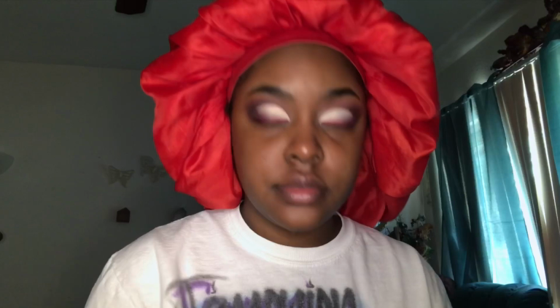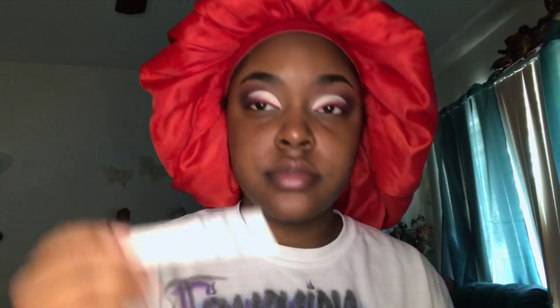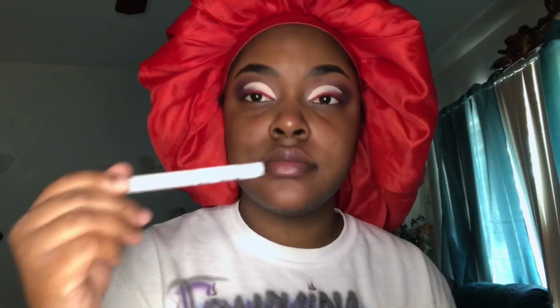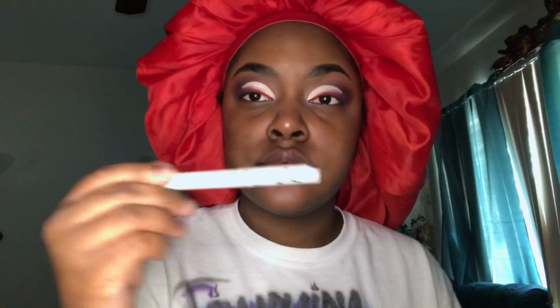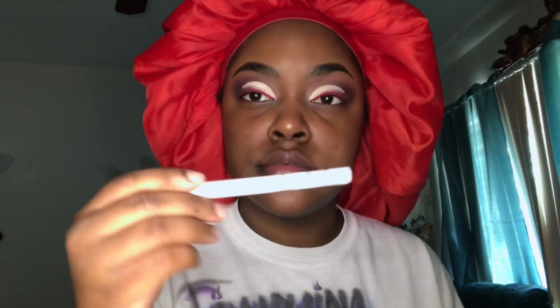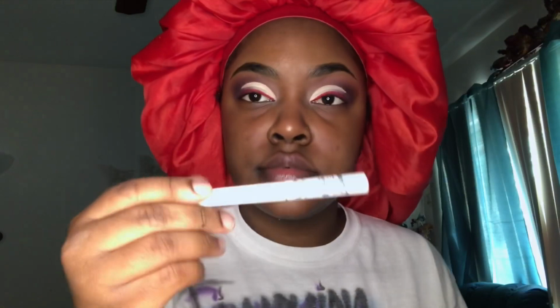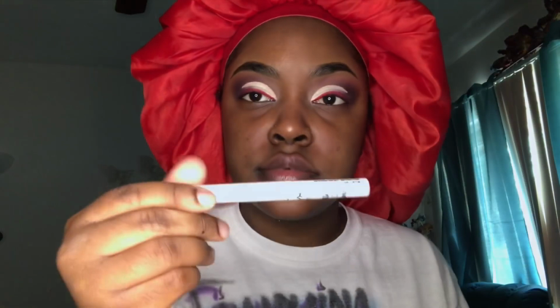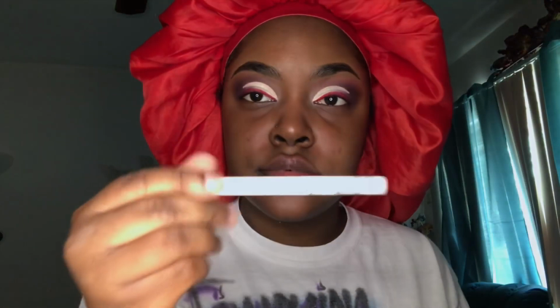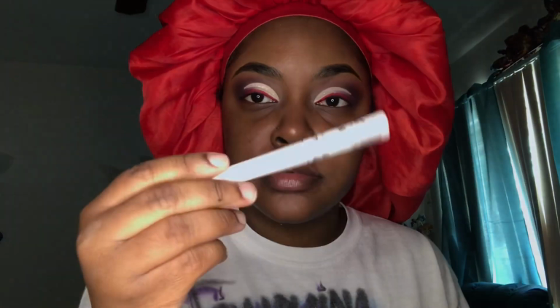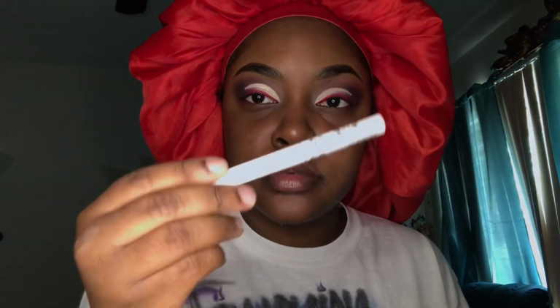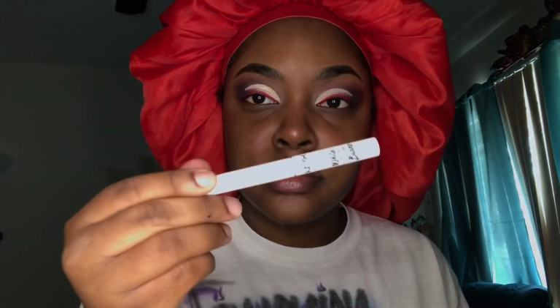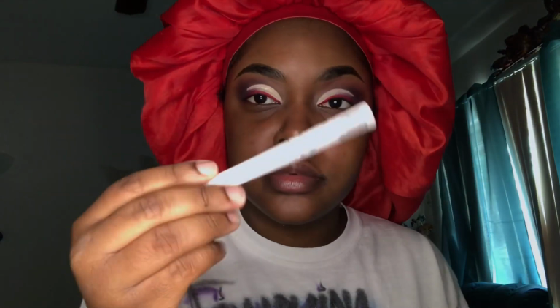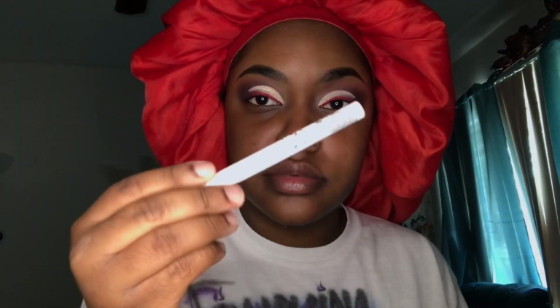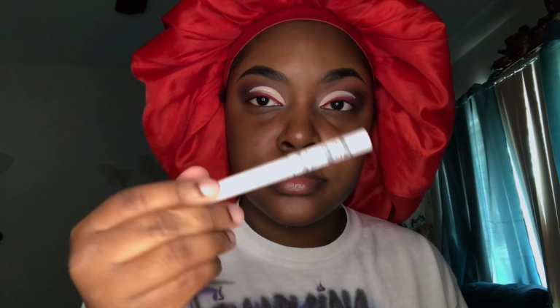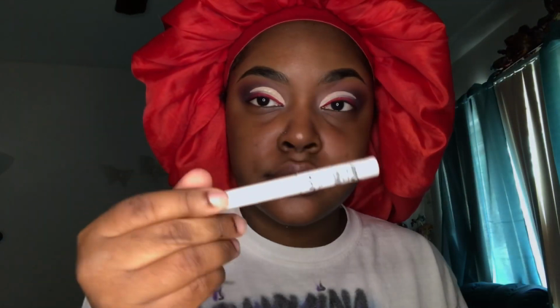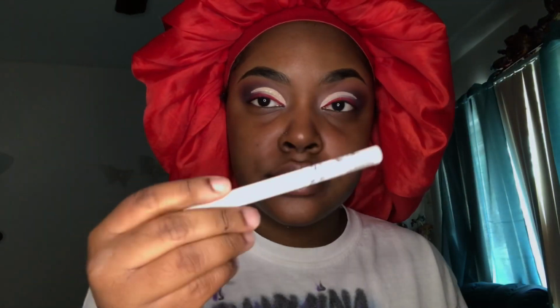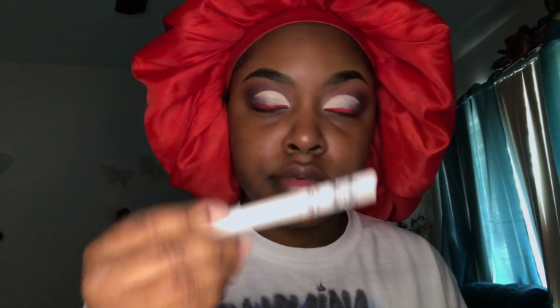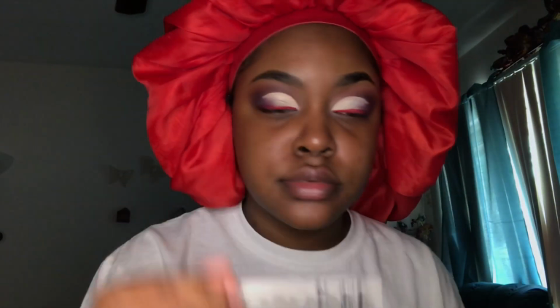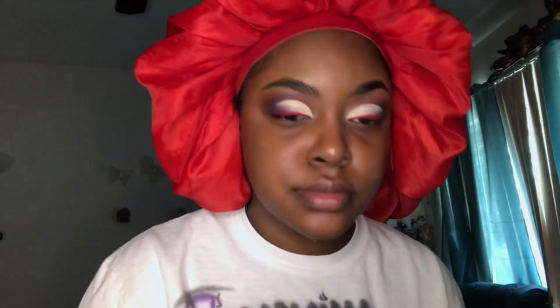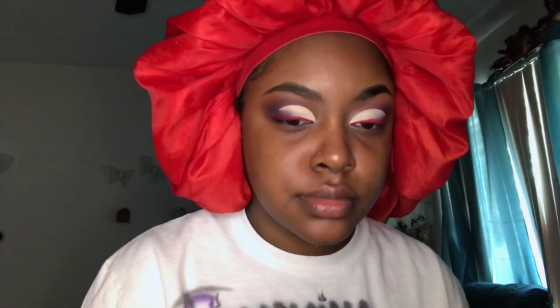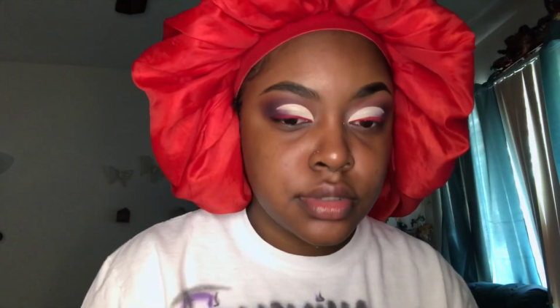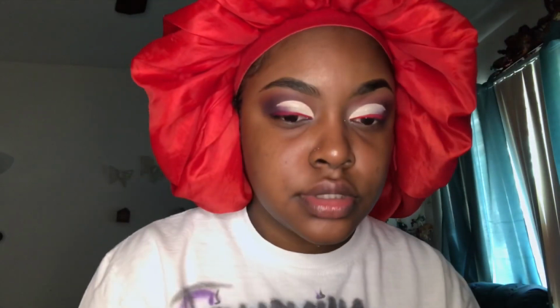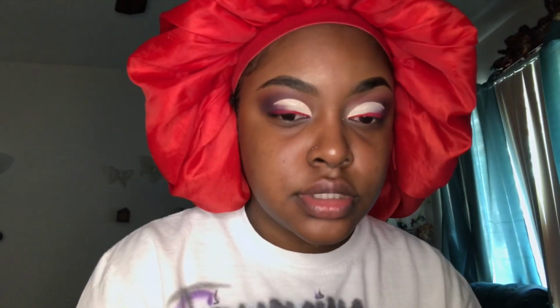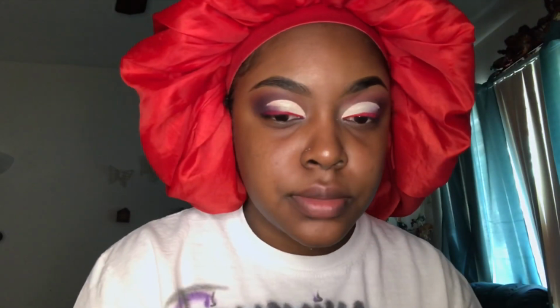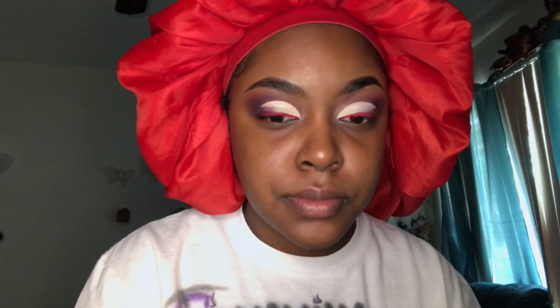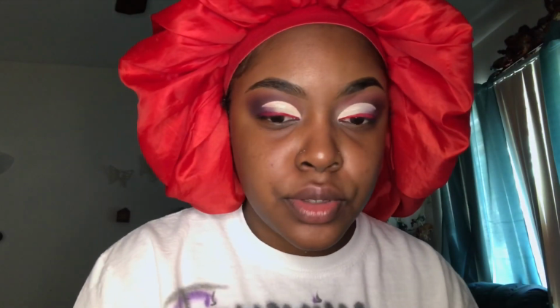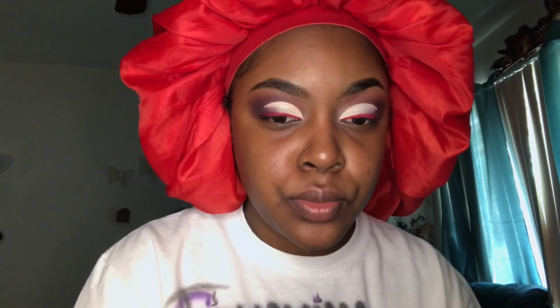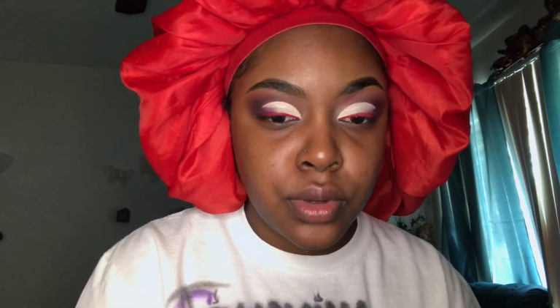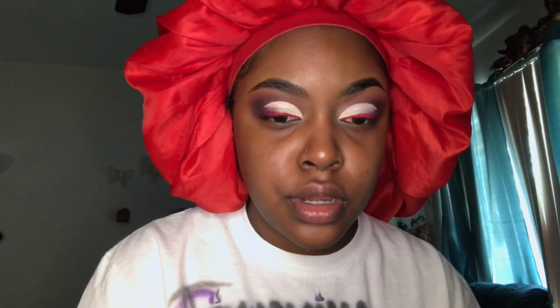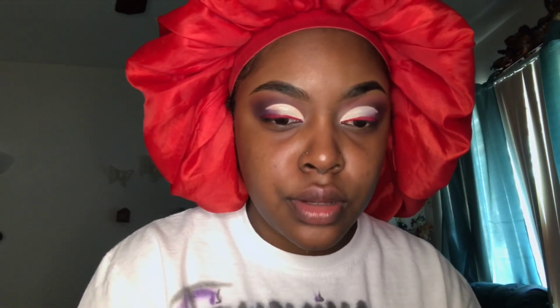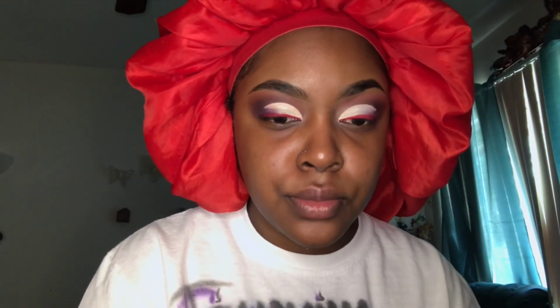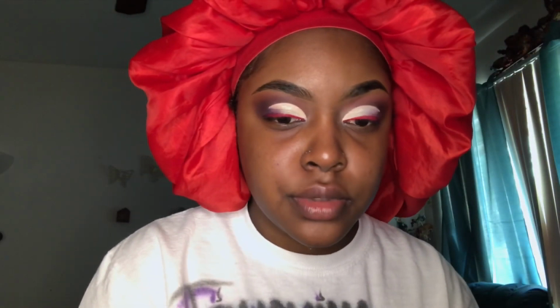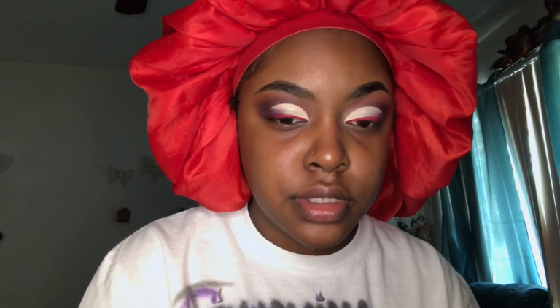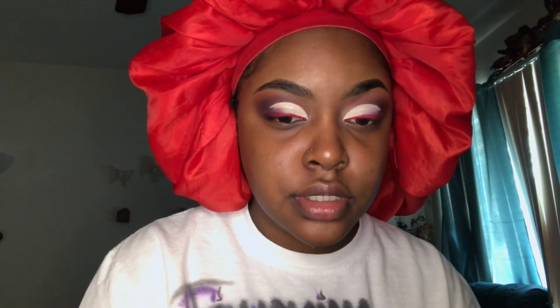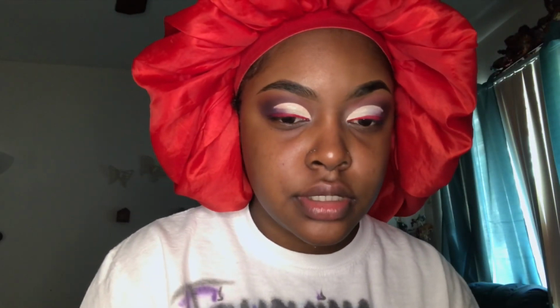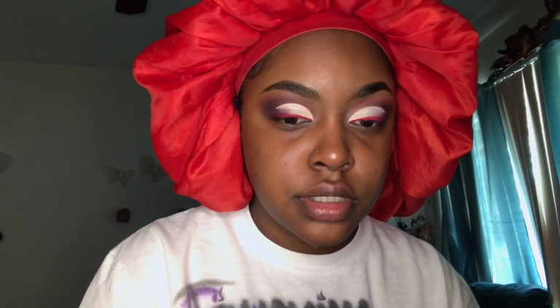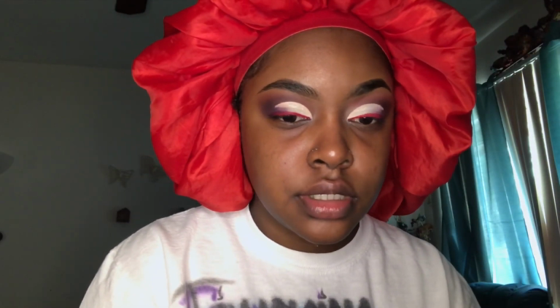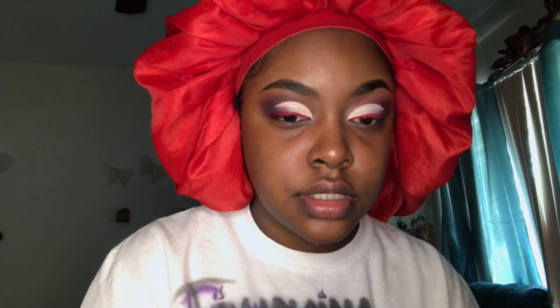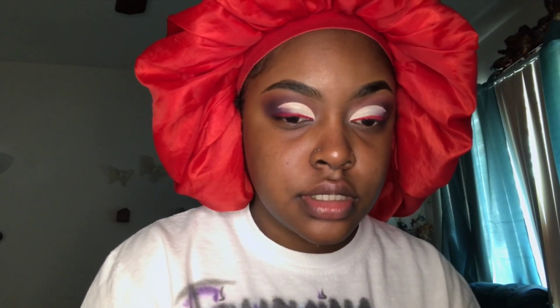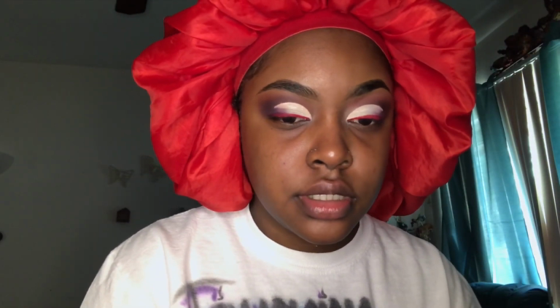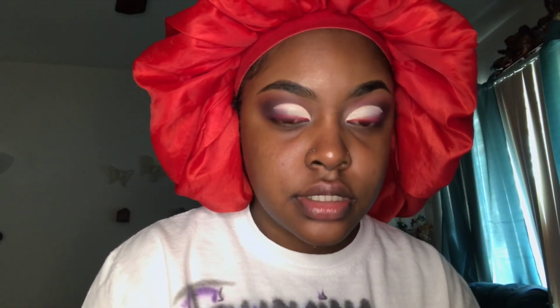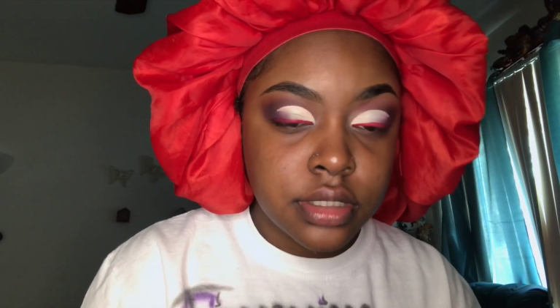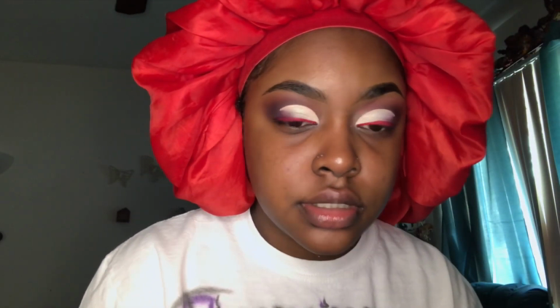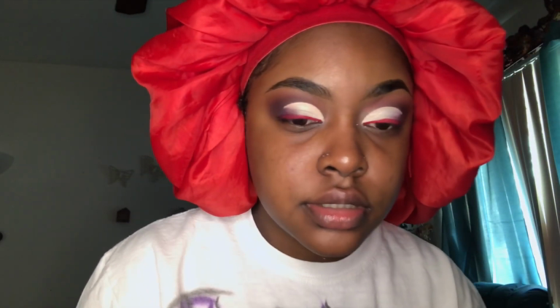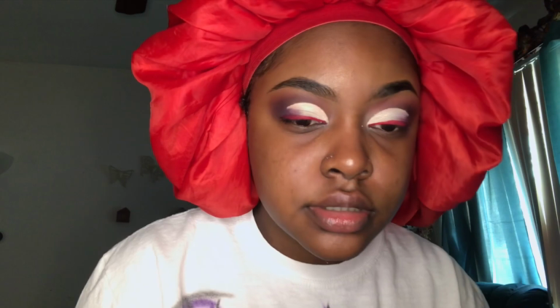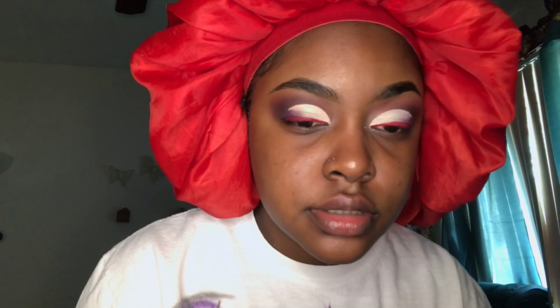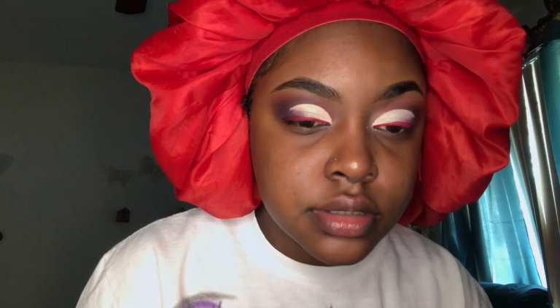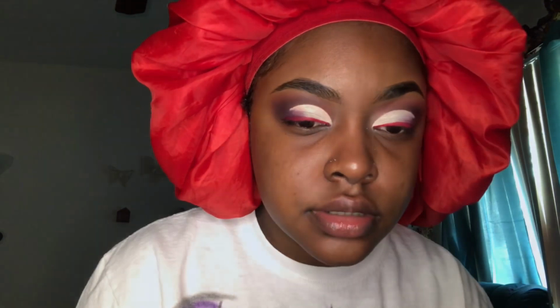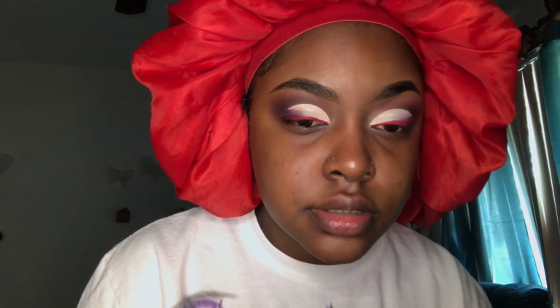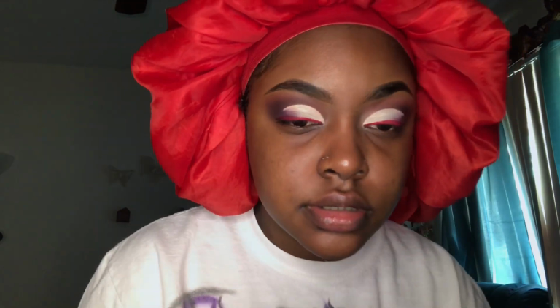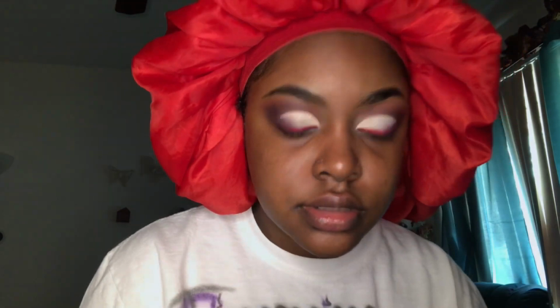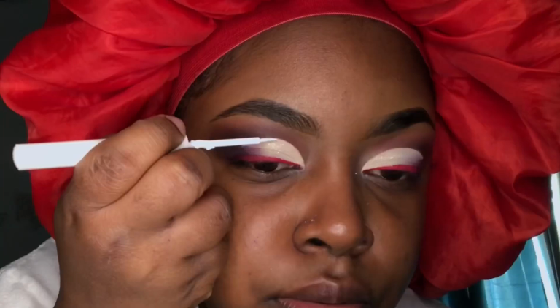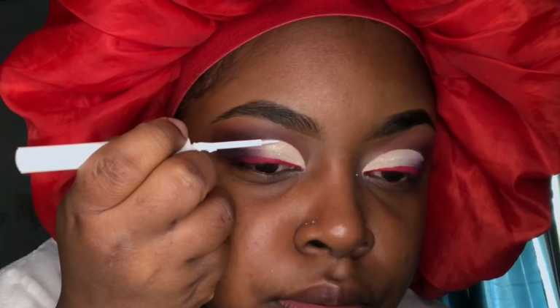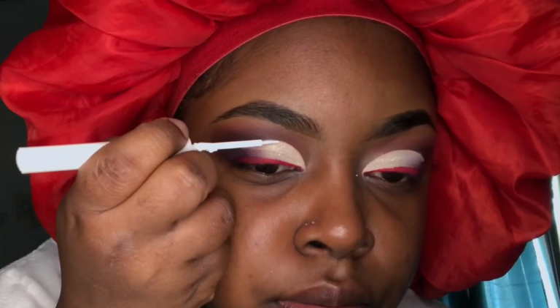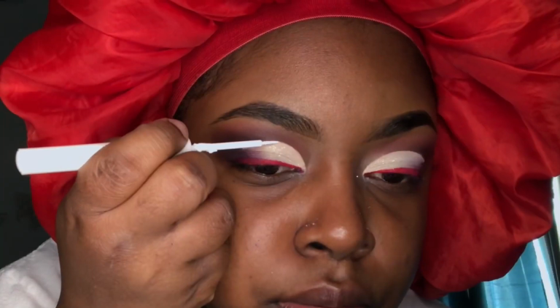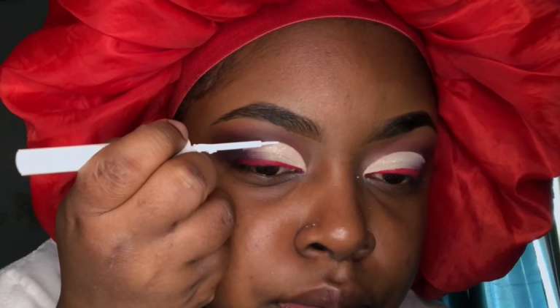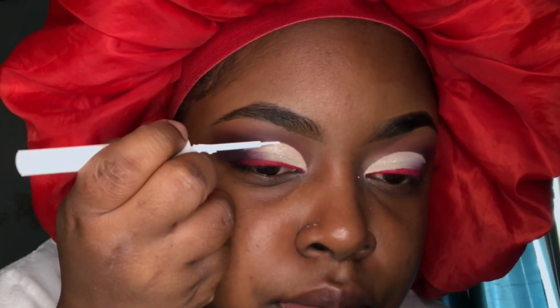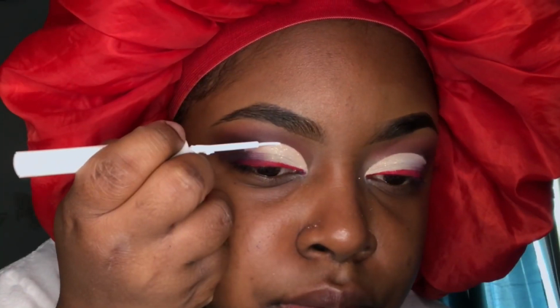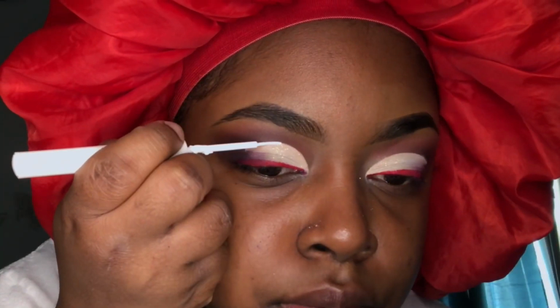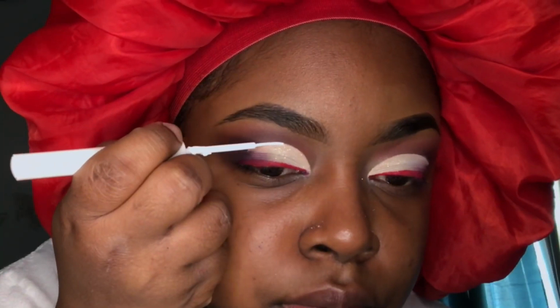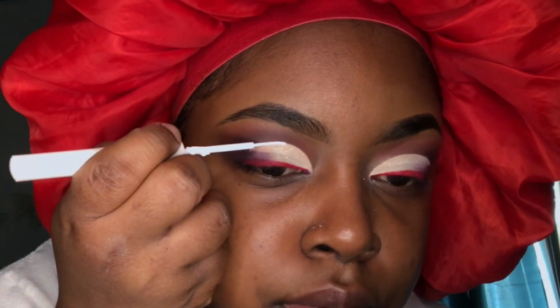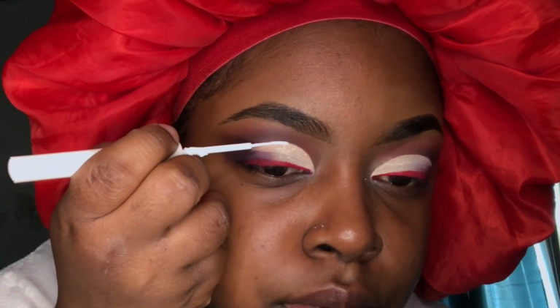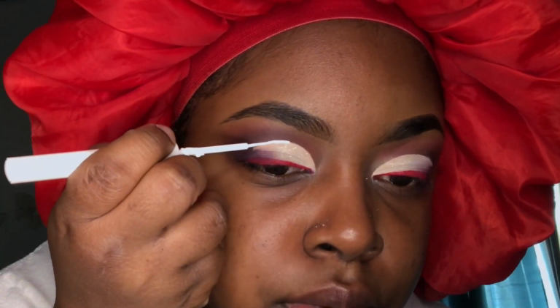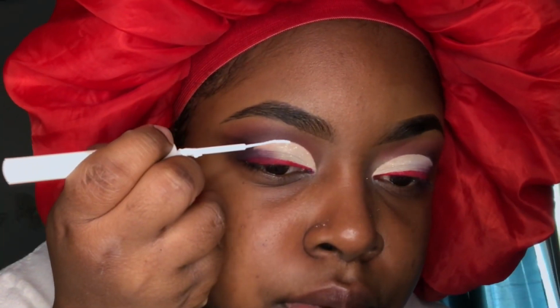I'm taking this NYX white liquid liner and using it to draw an accent line on top of my cut crease so it can stand out even more.